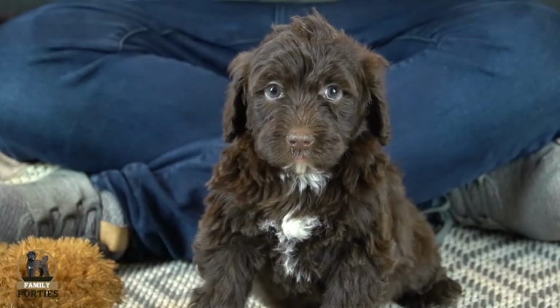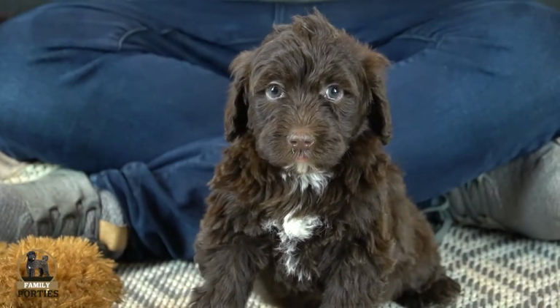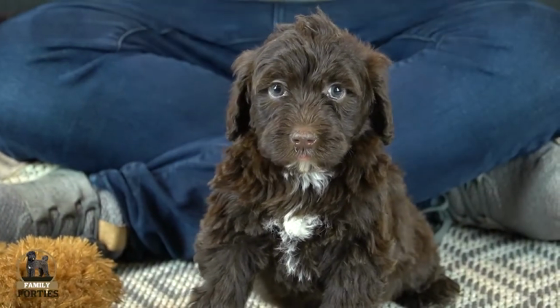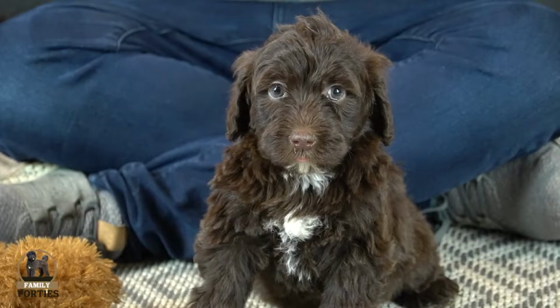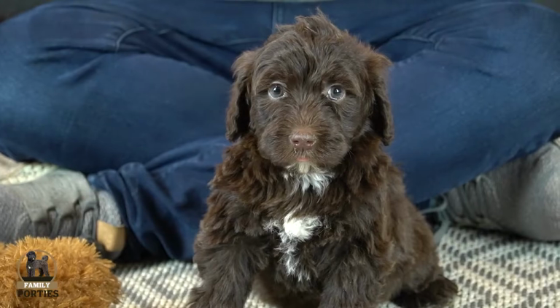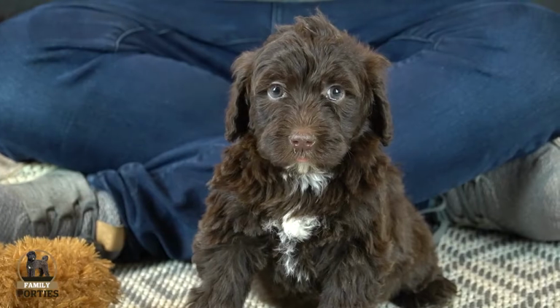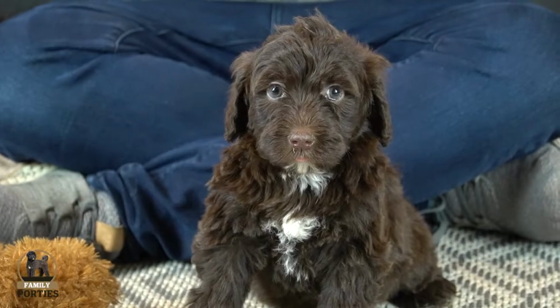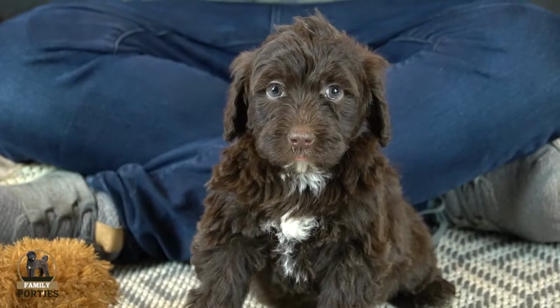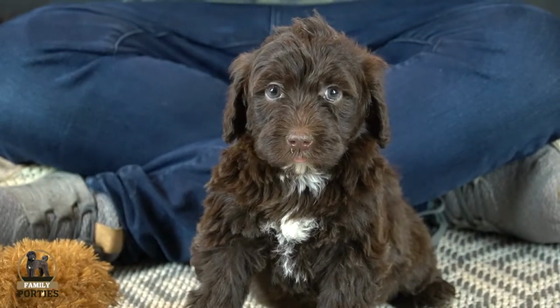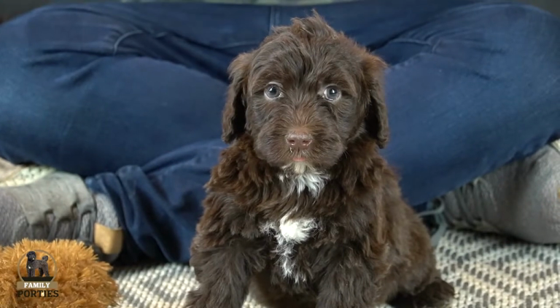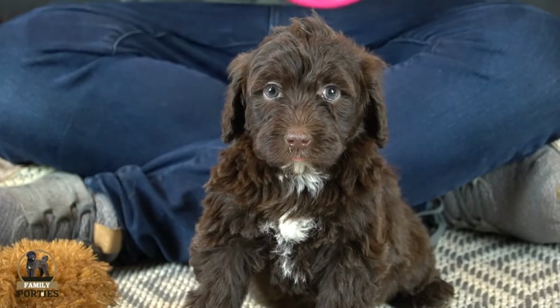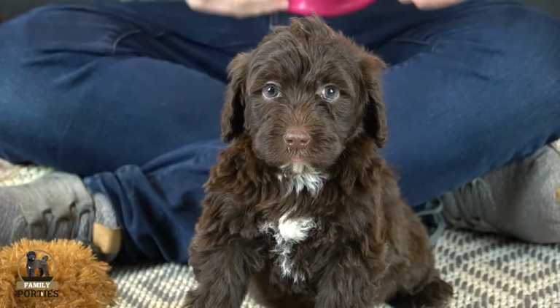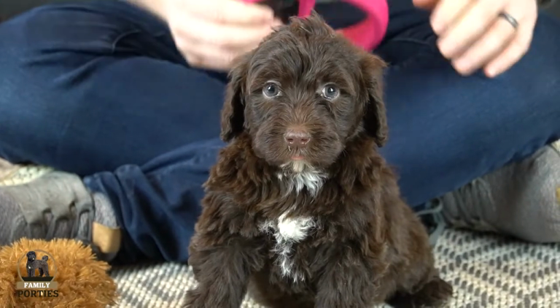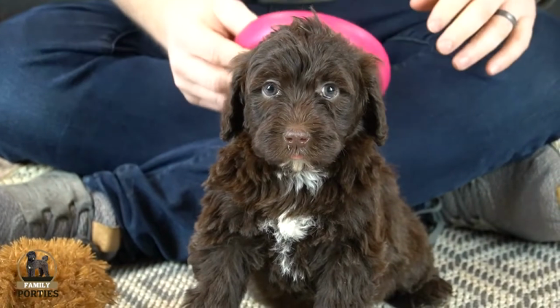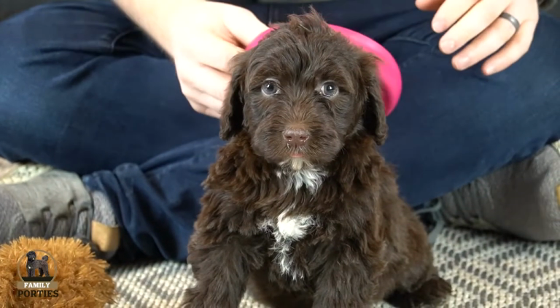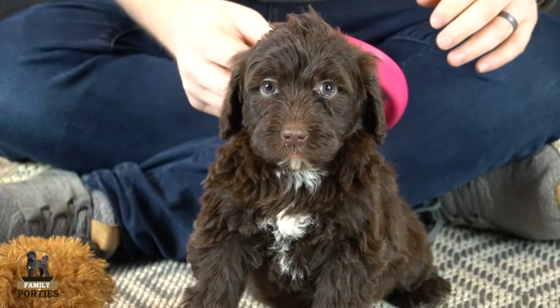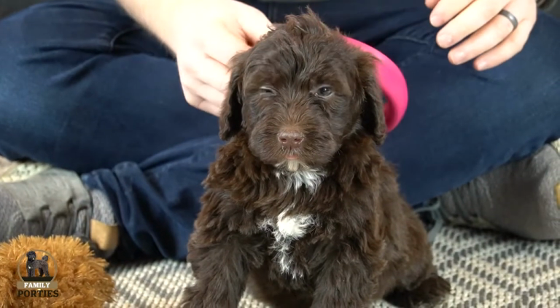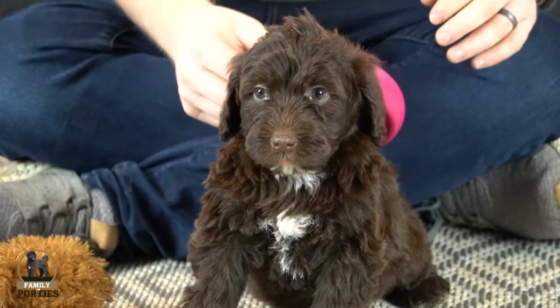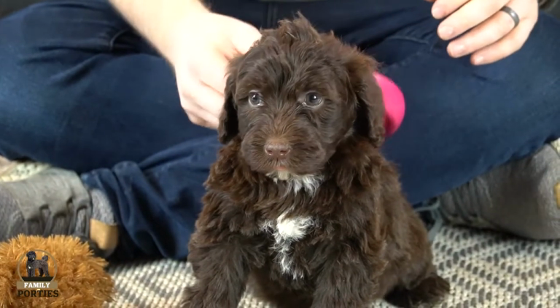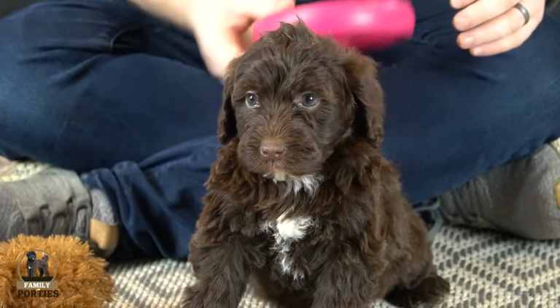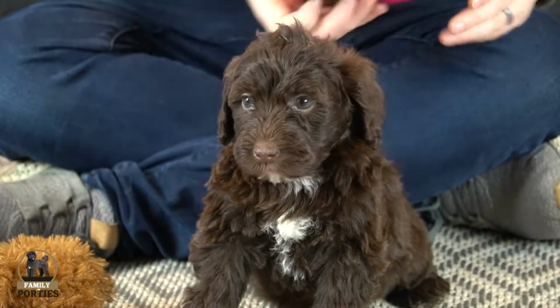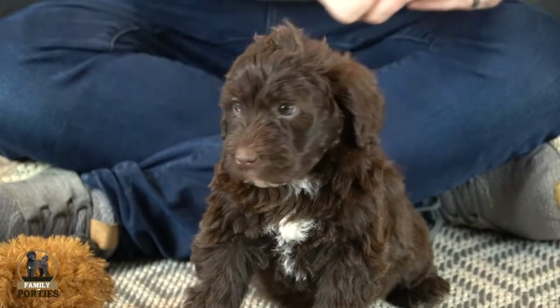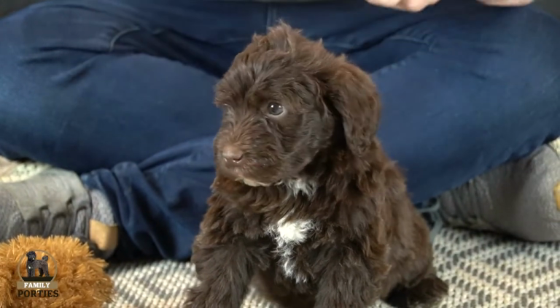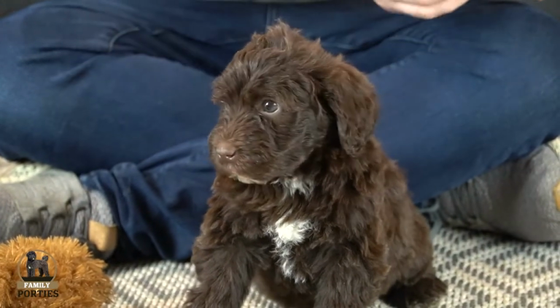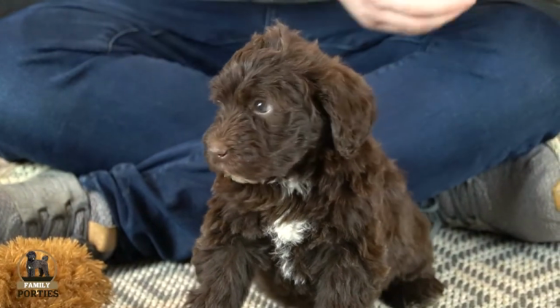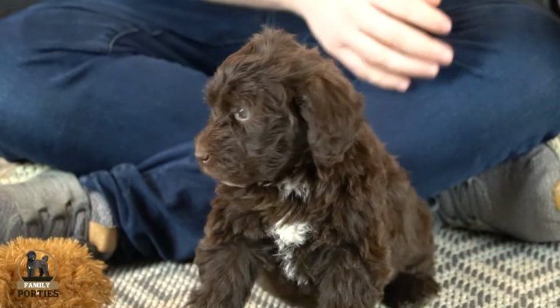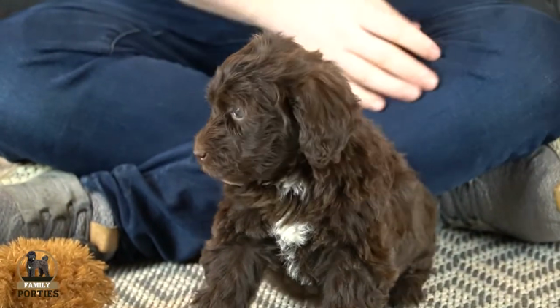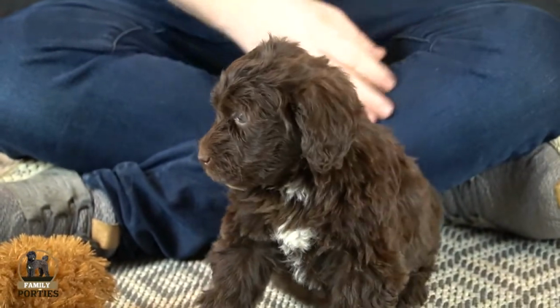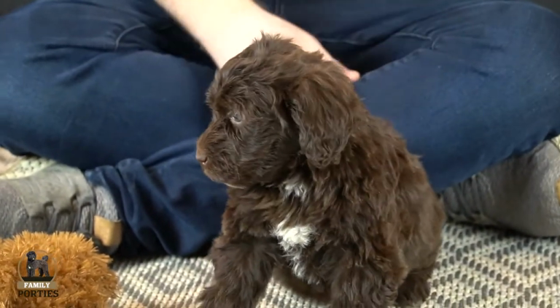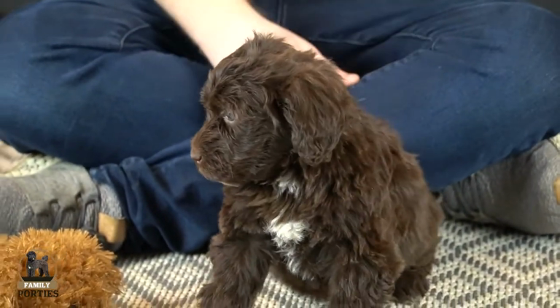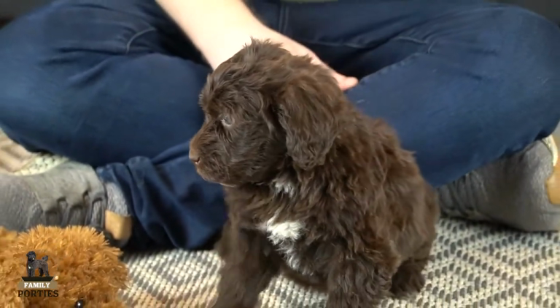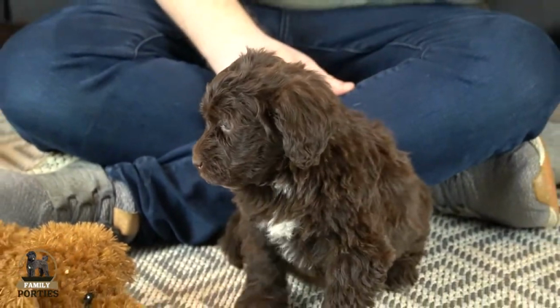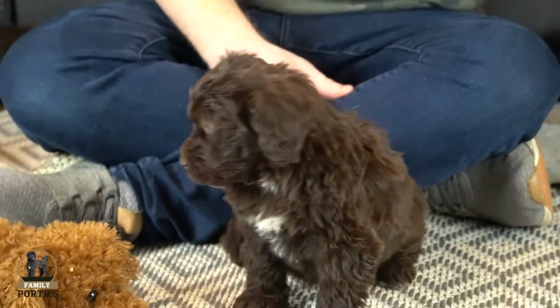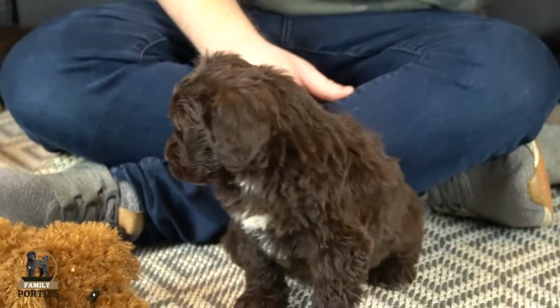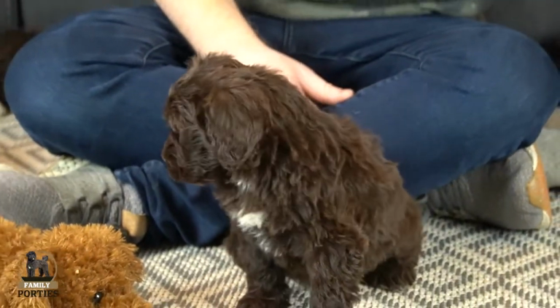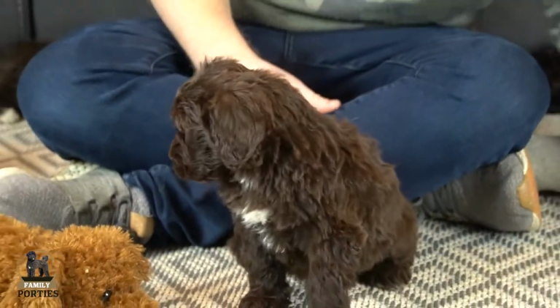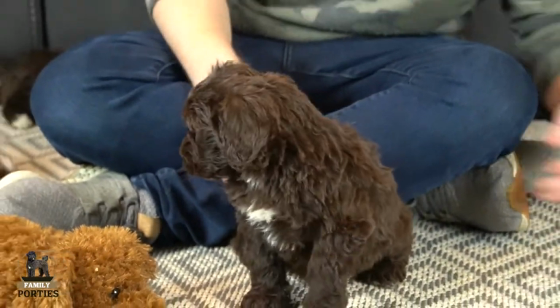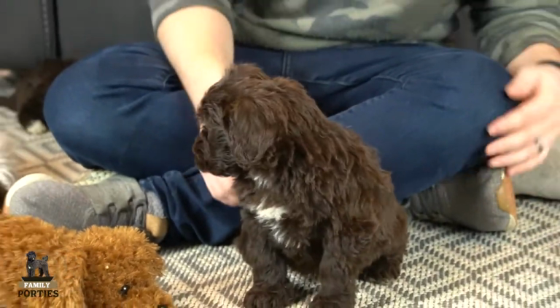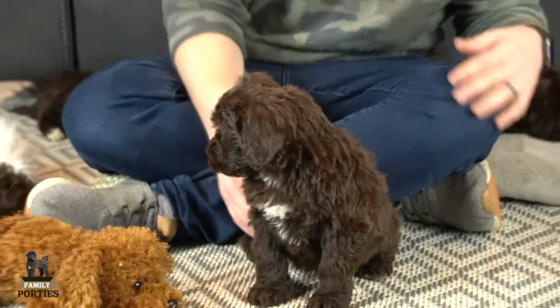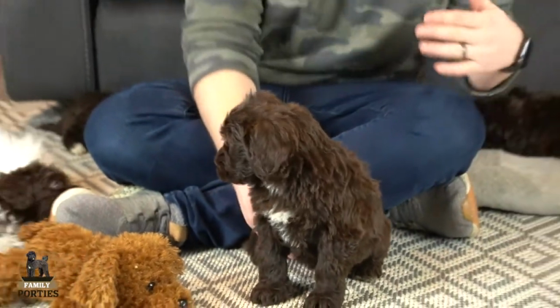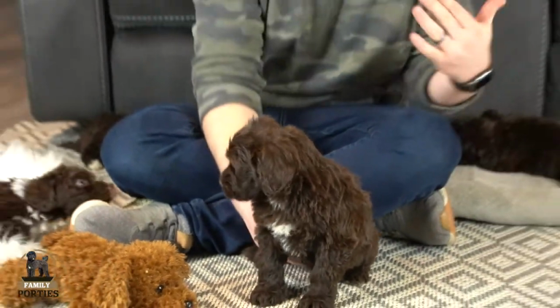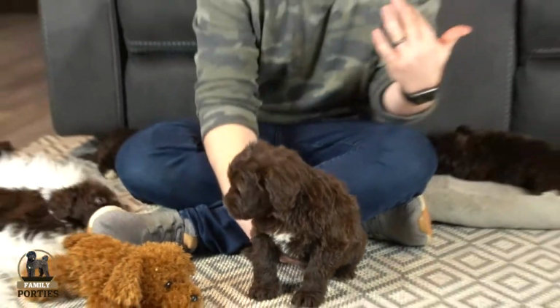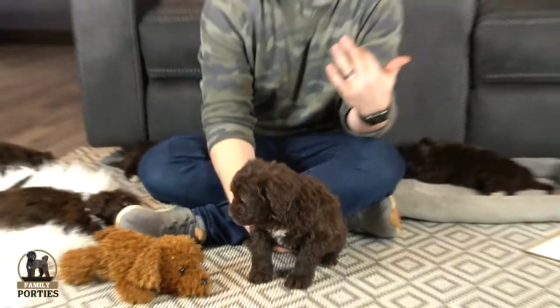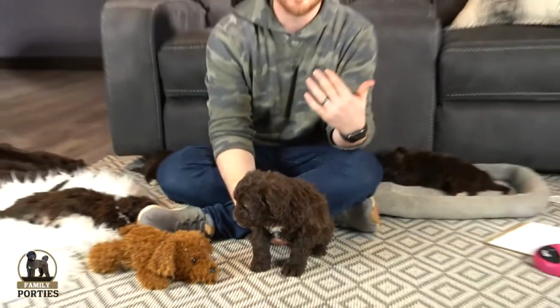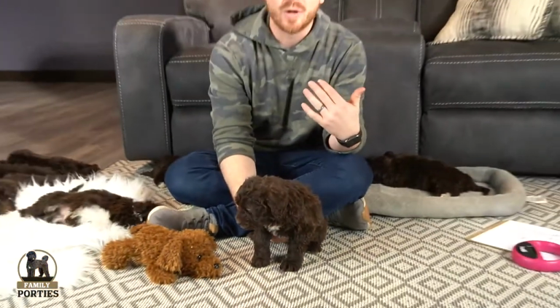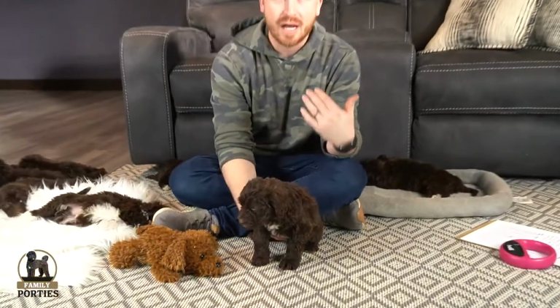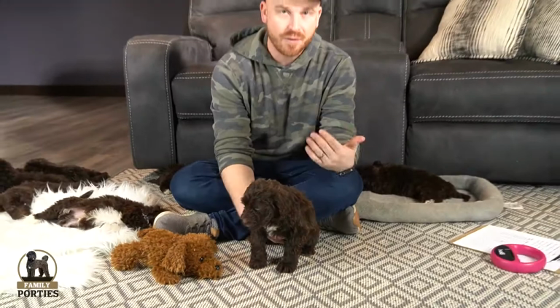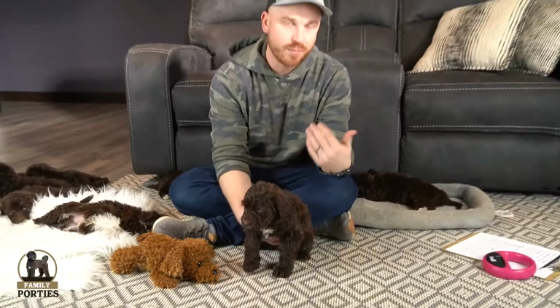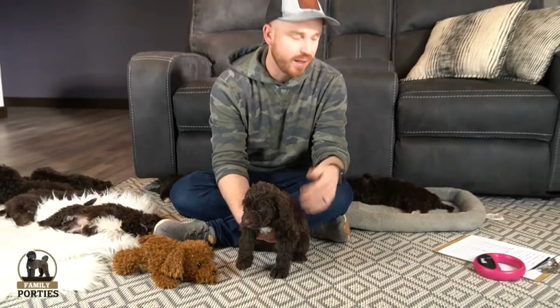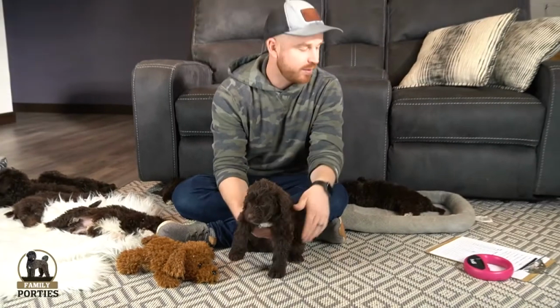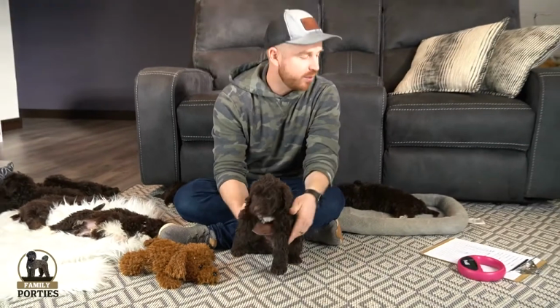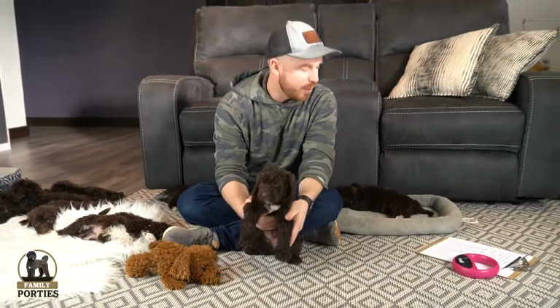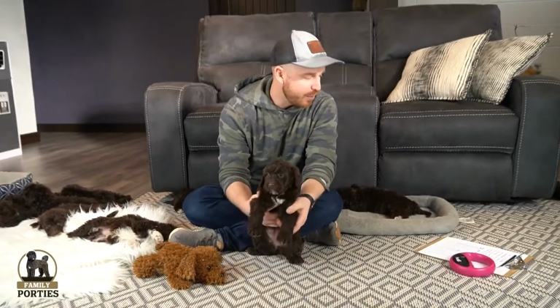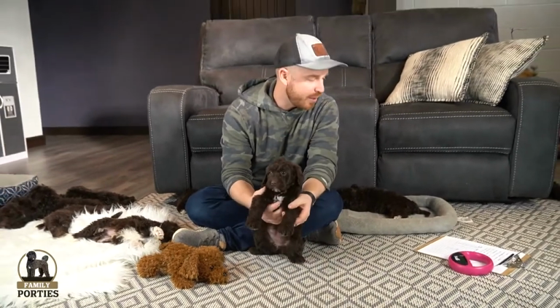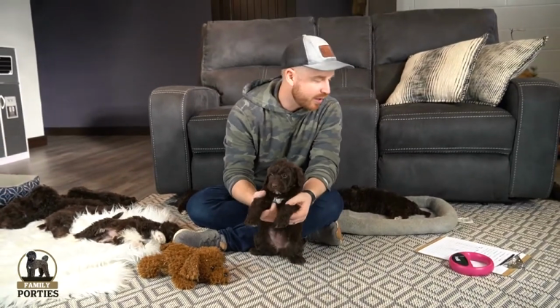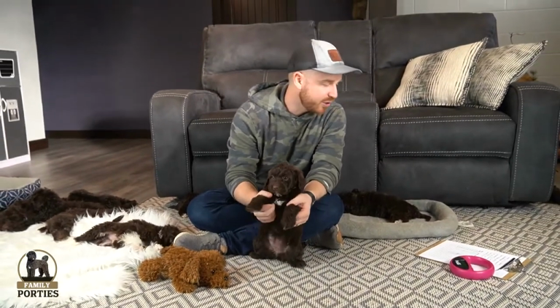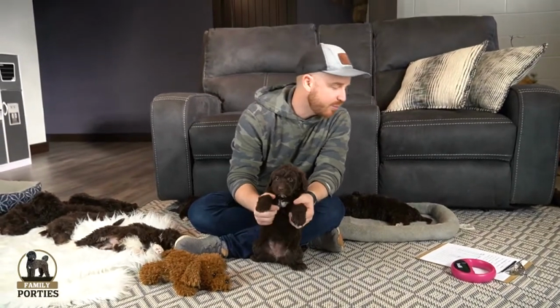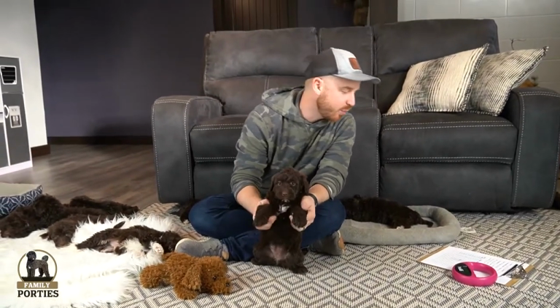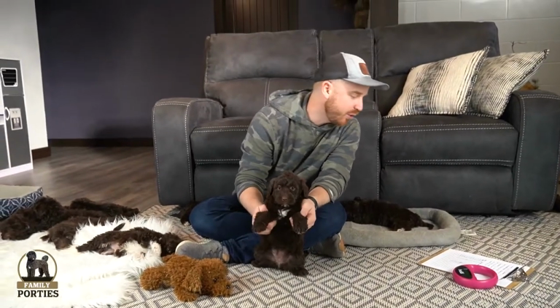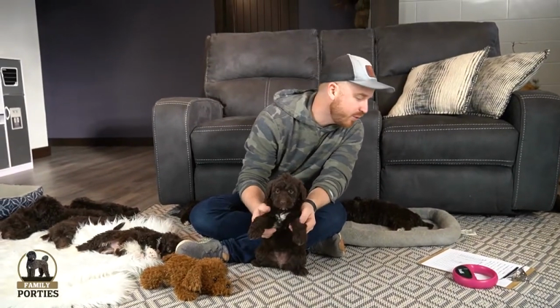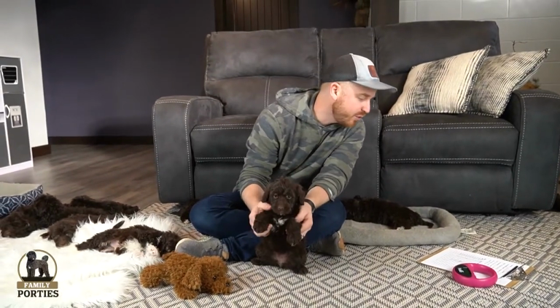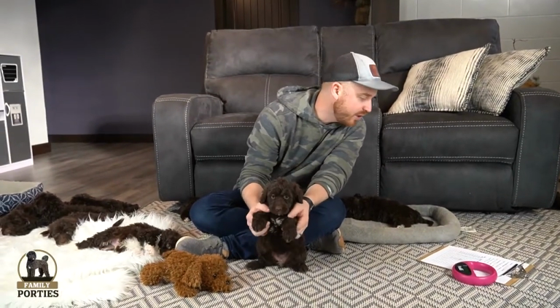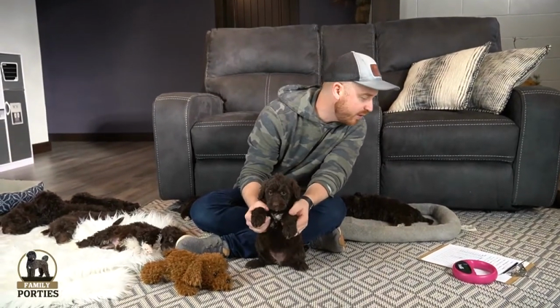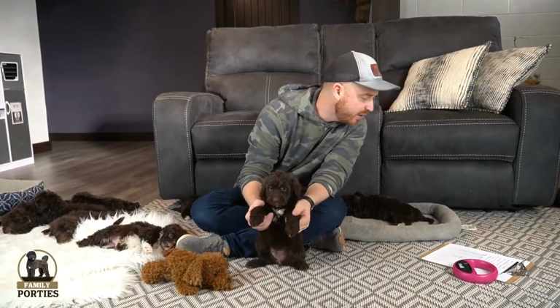Since they do look pretty similar, we did microchip them, and you guys will have the puppy microchip information when you receive your pup.